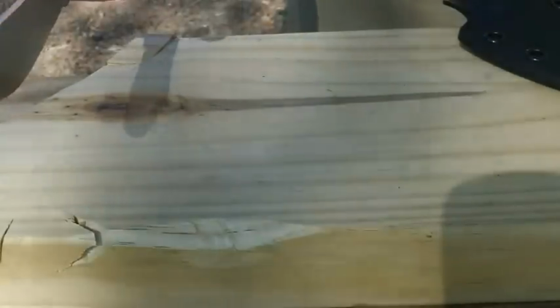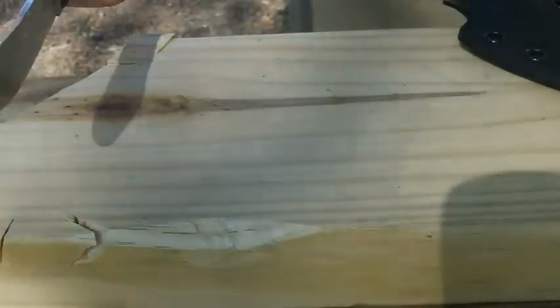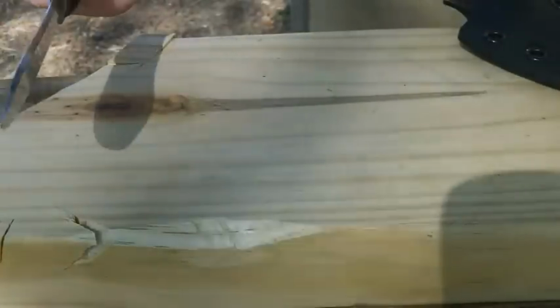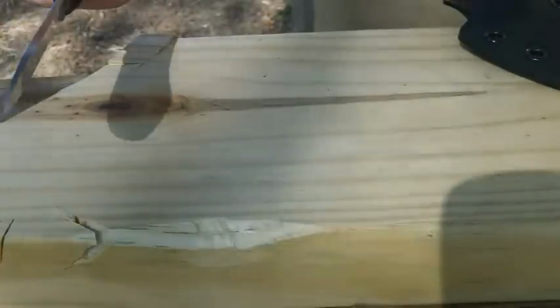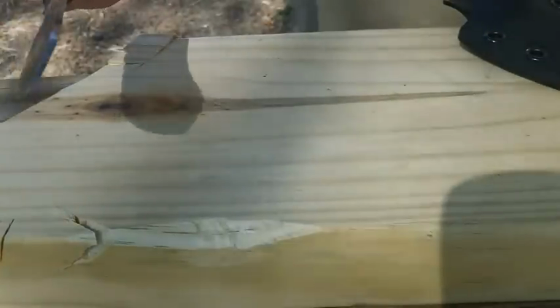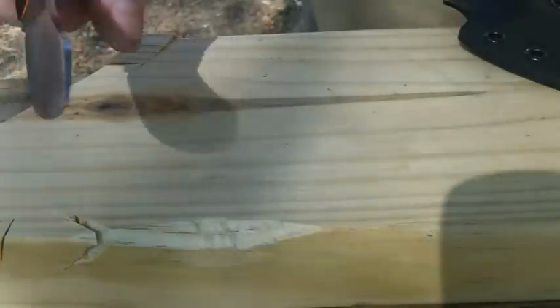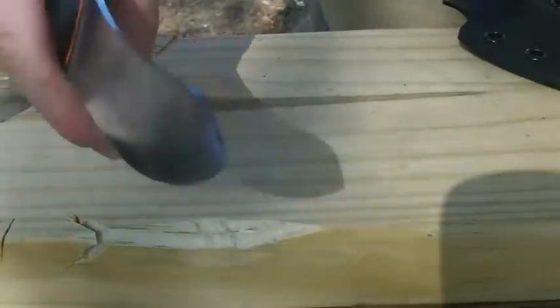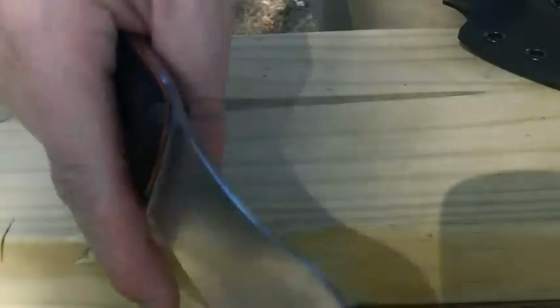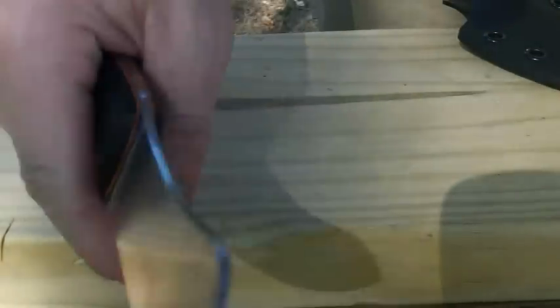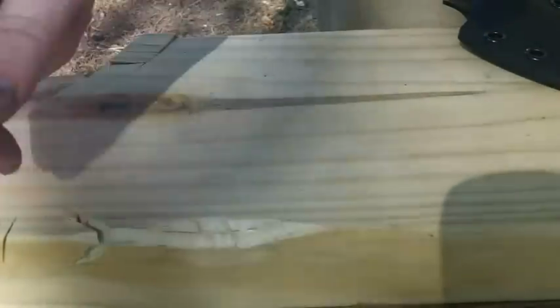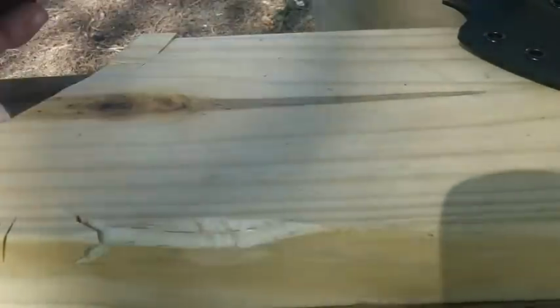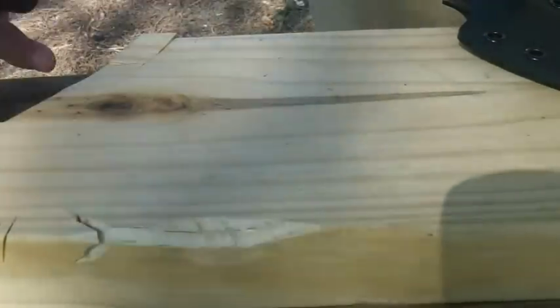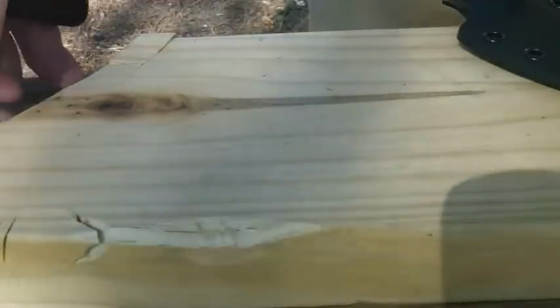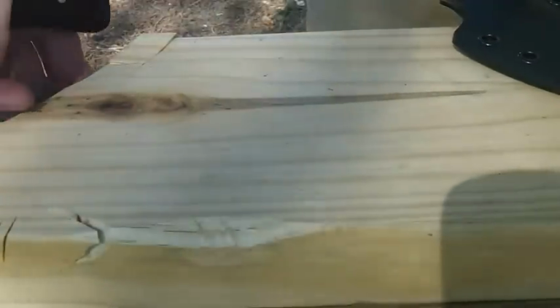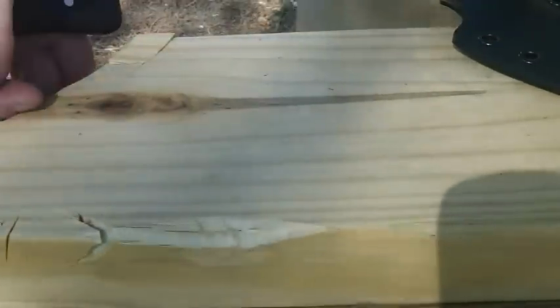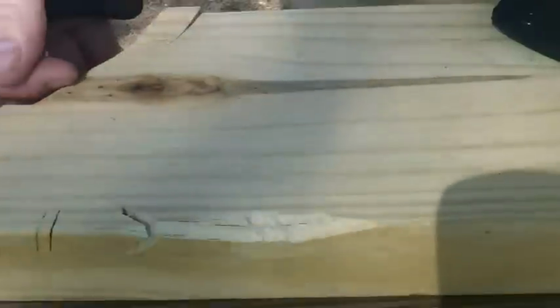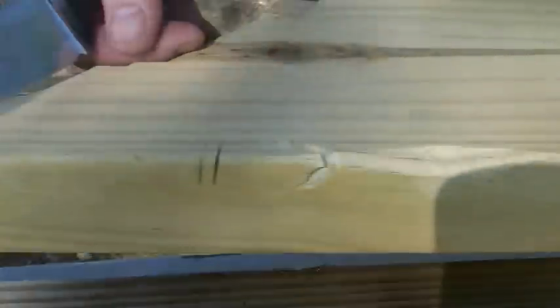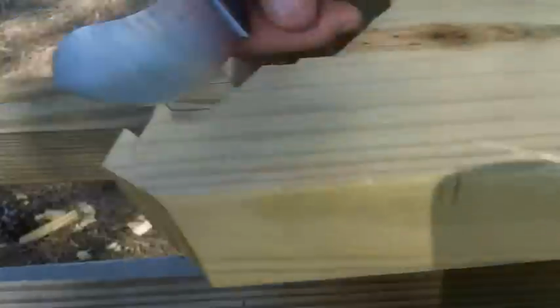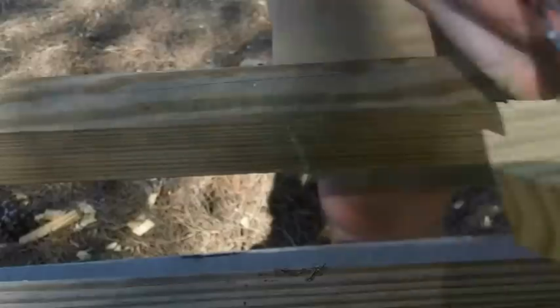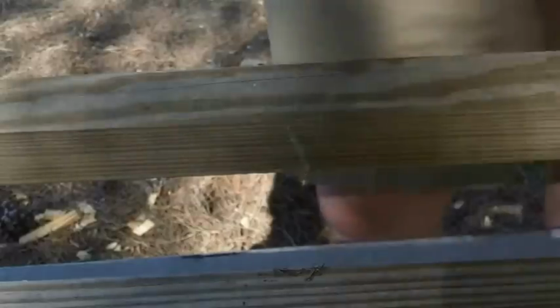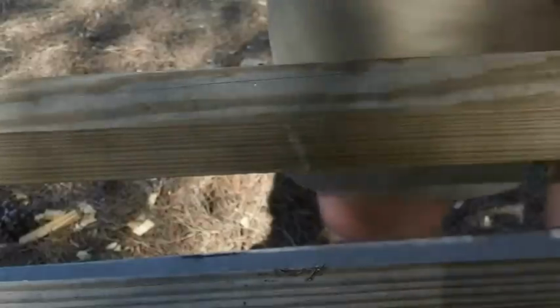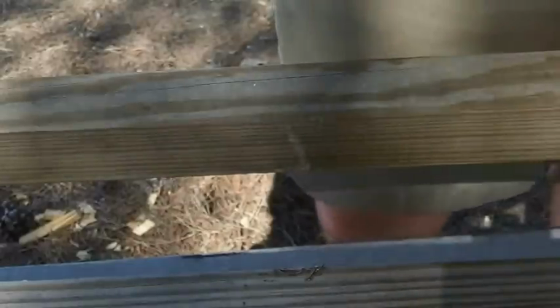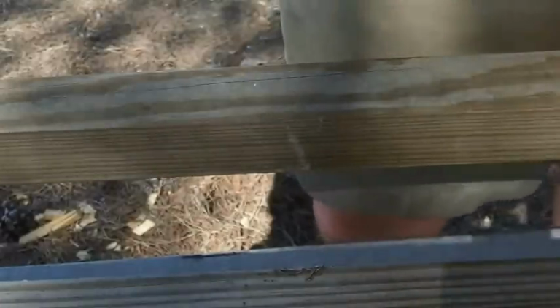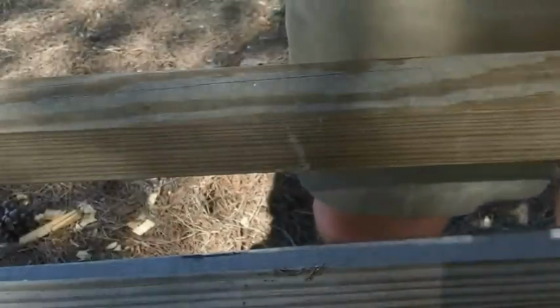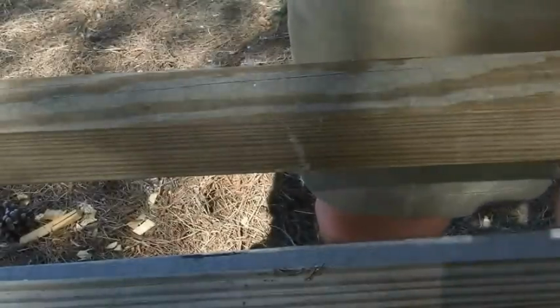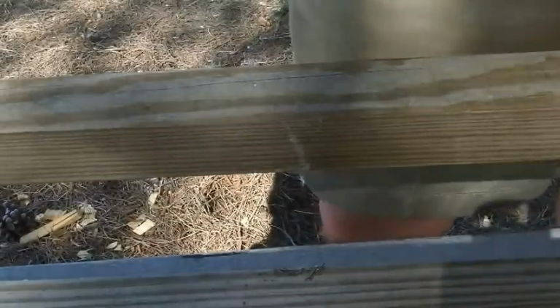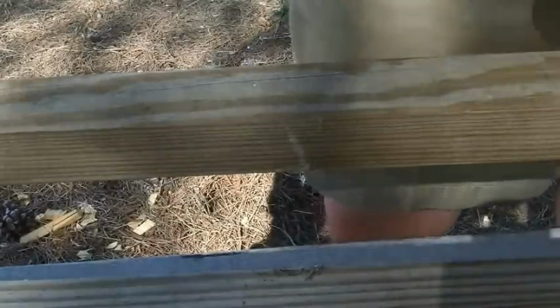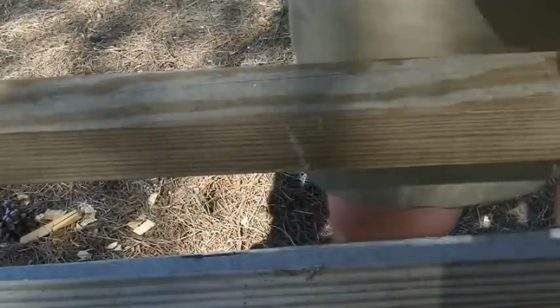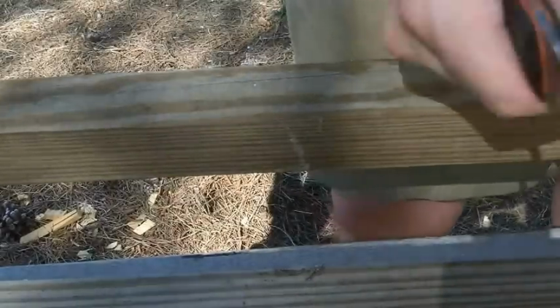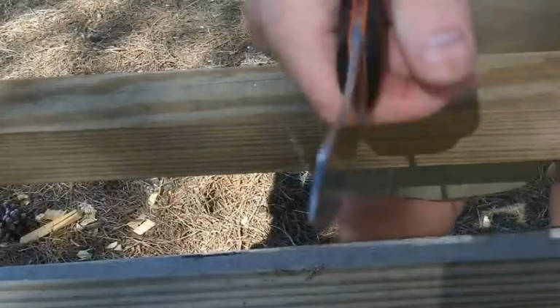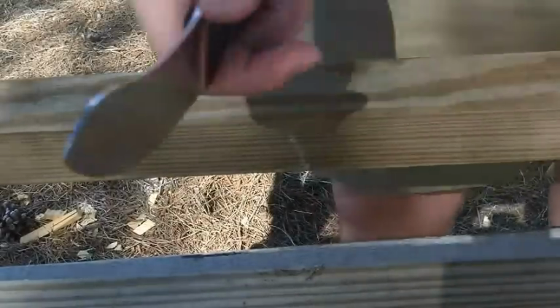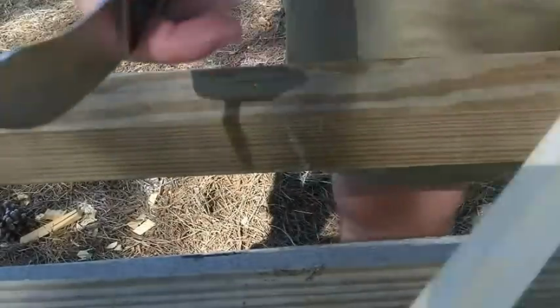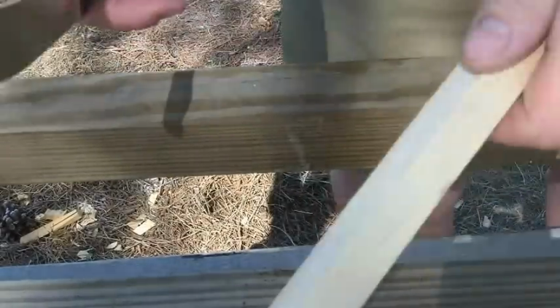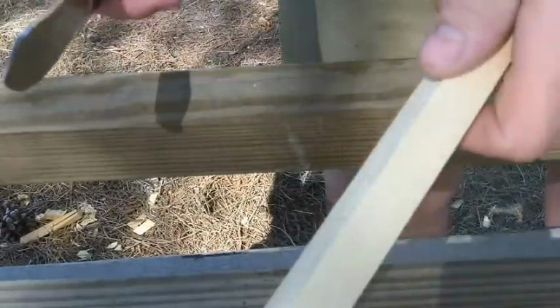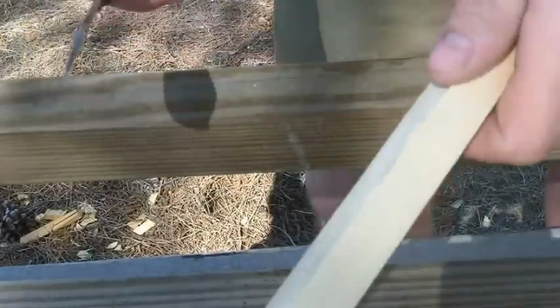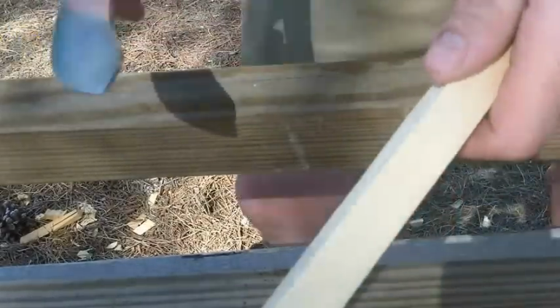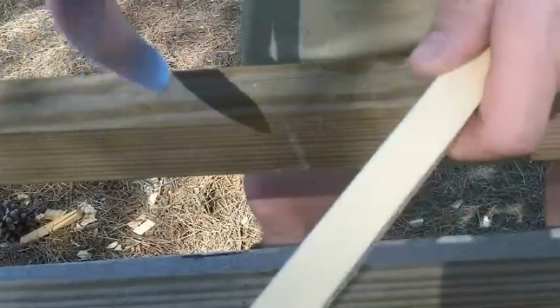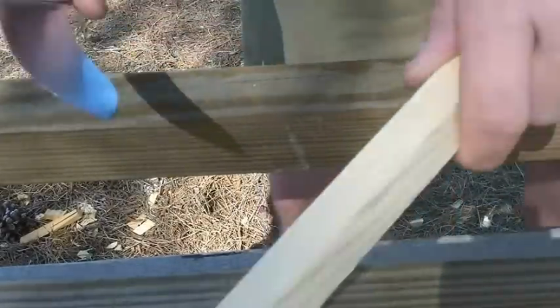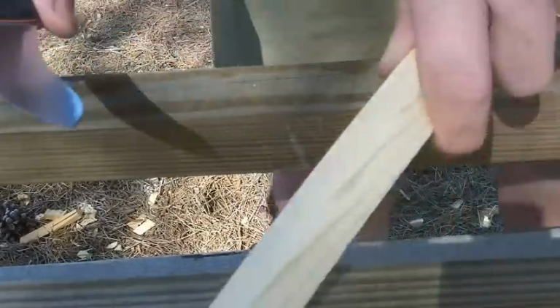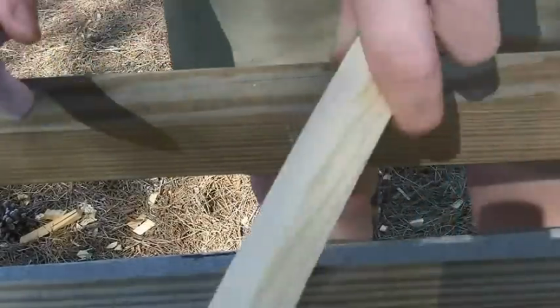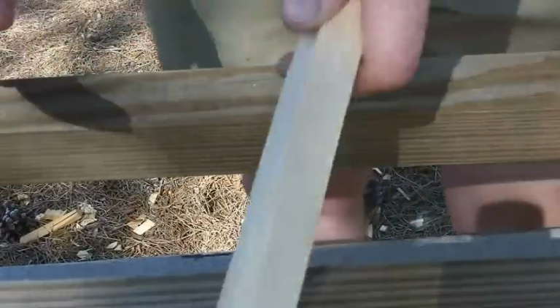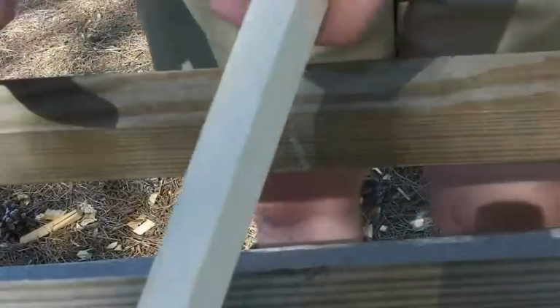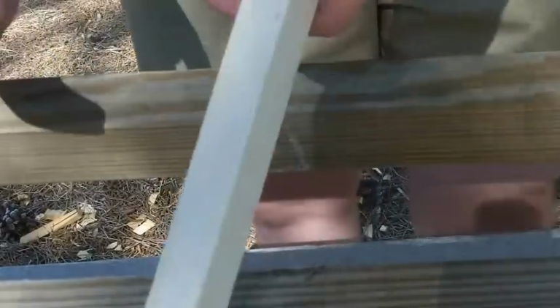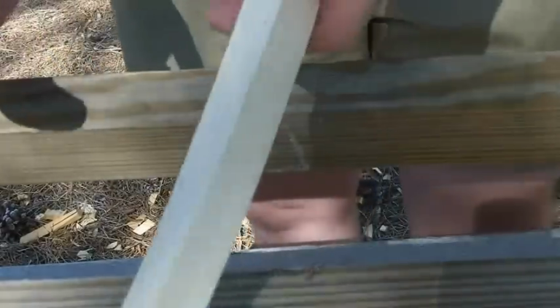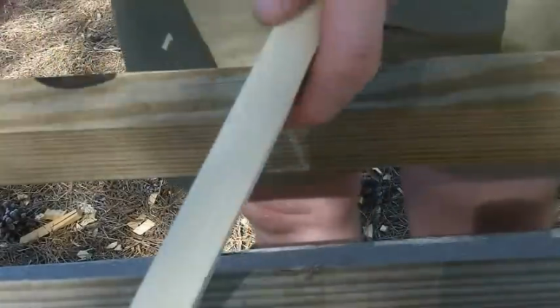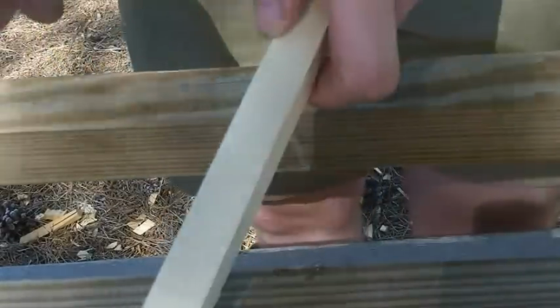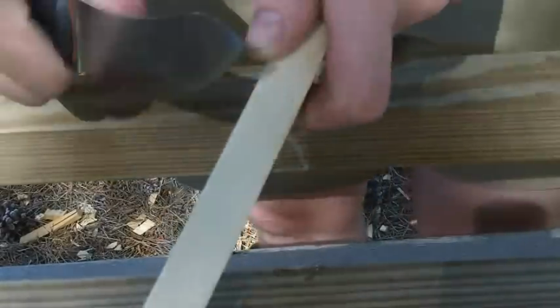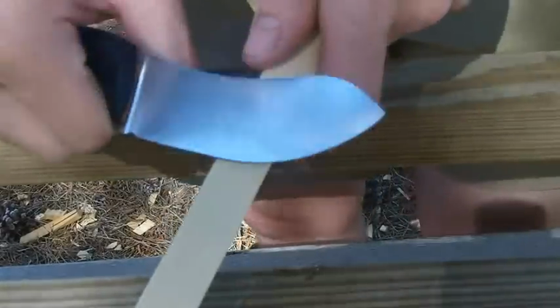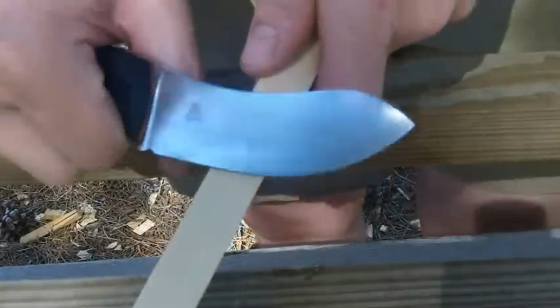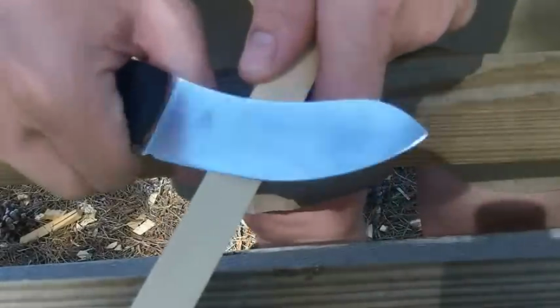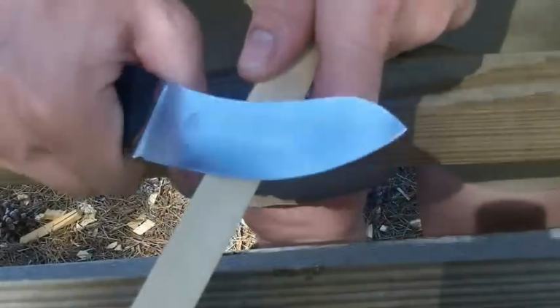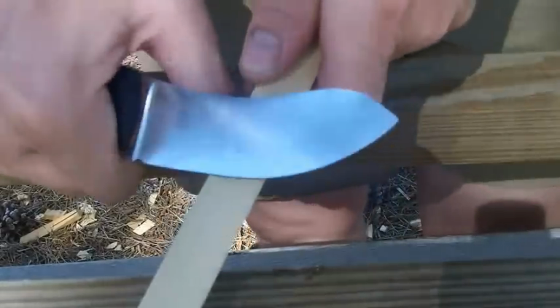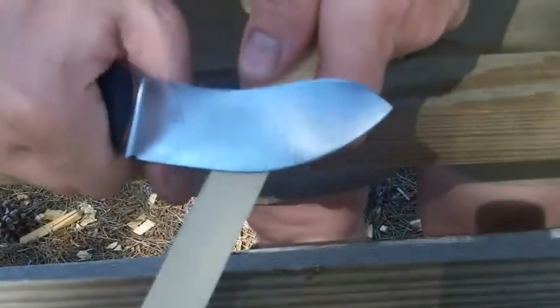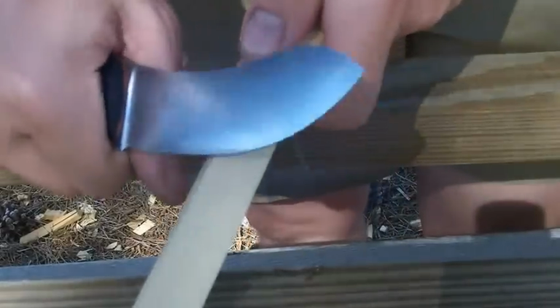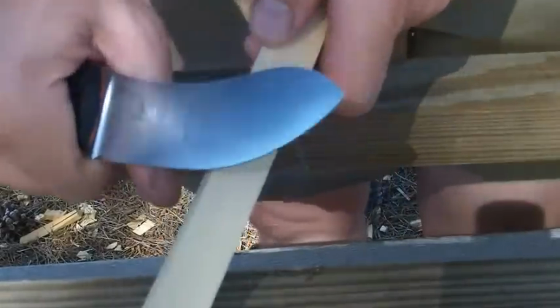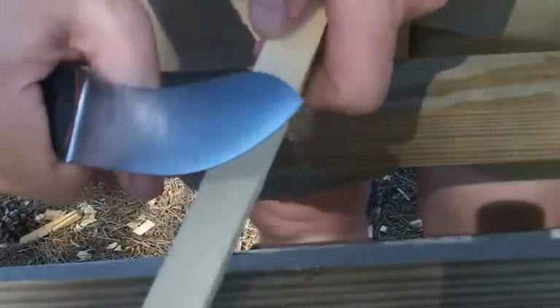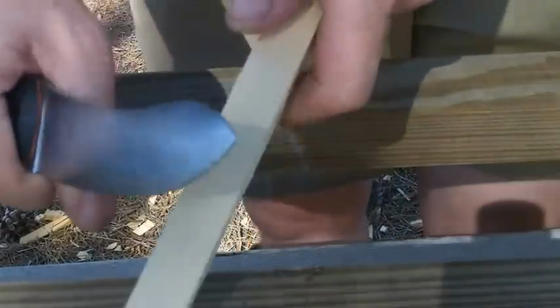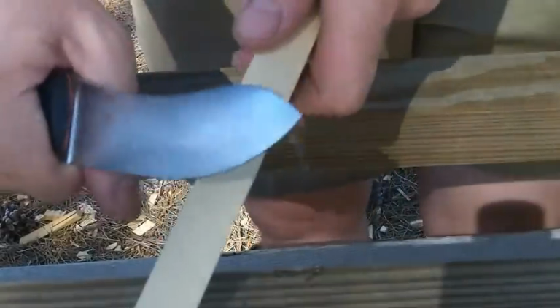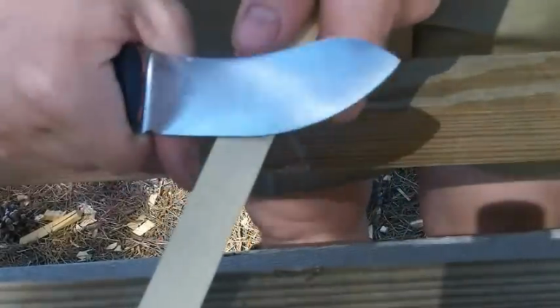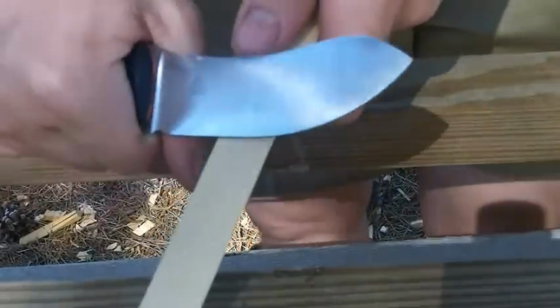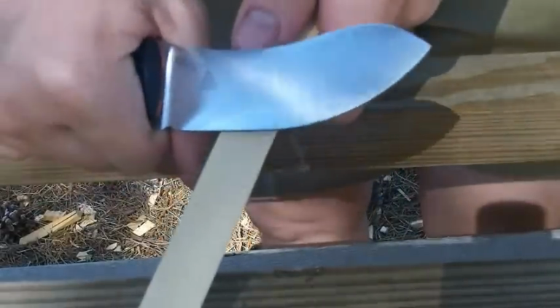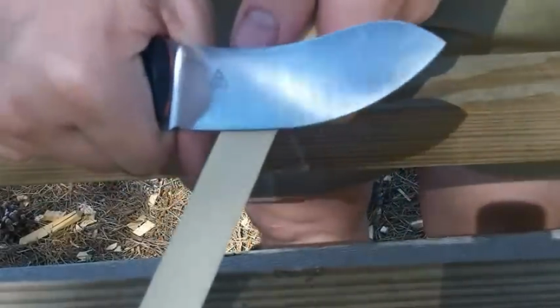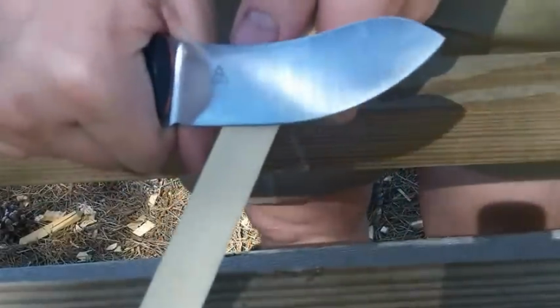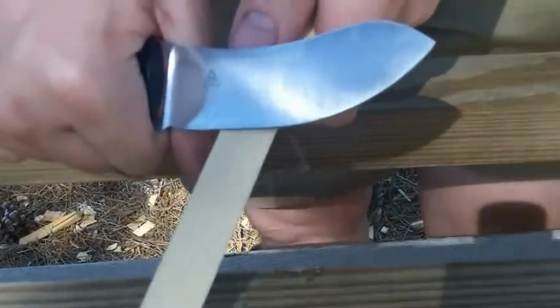That's what you want. Let me slide this out of the way — I've got a piece of pine here.